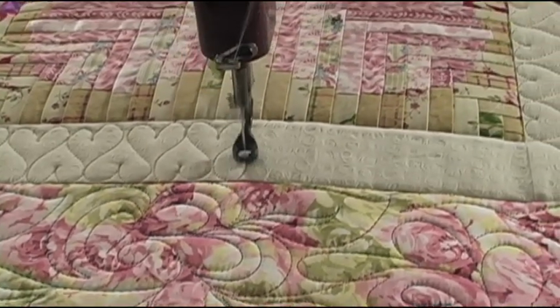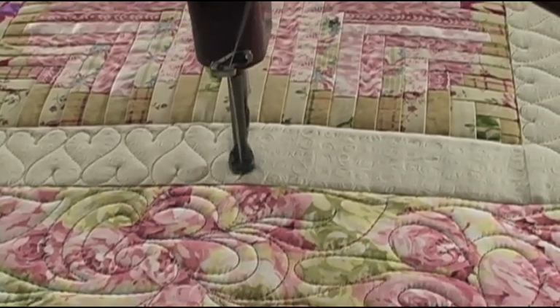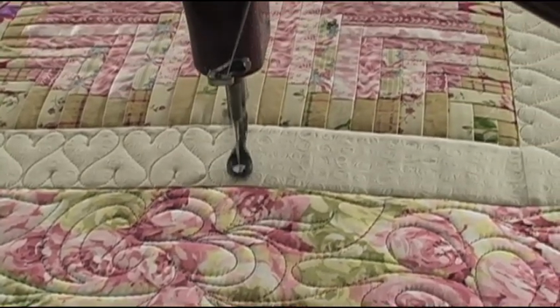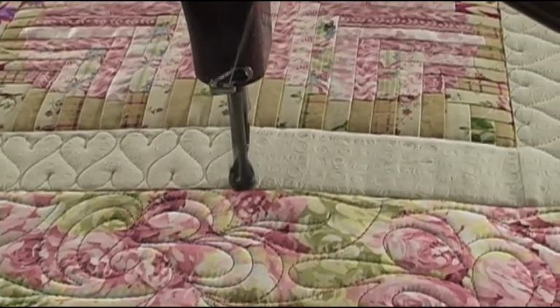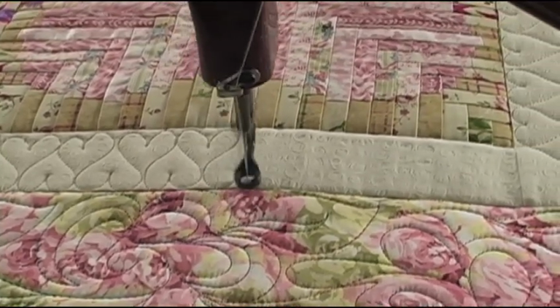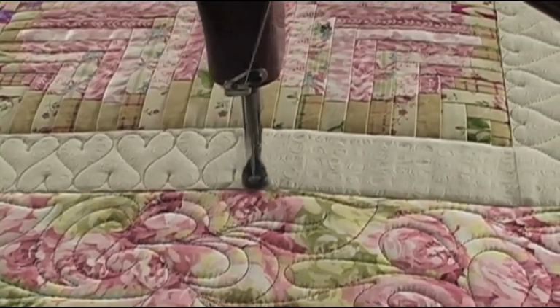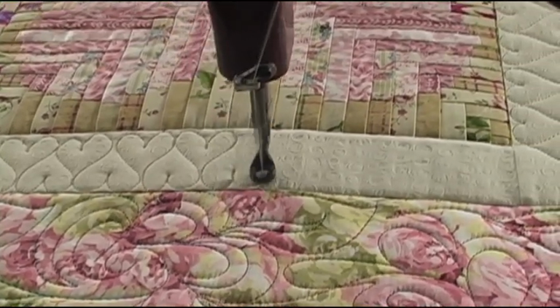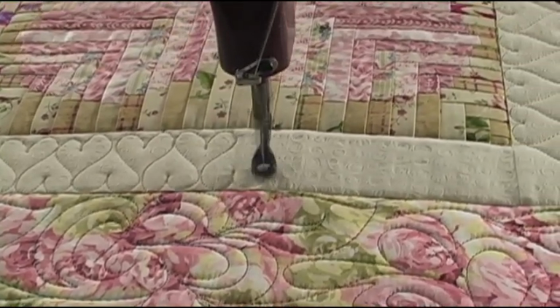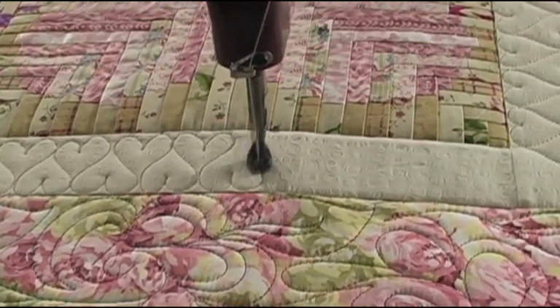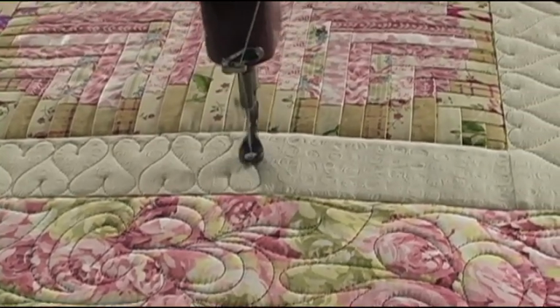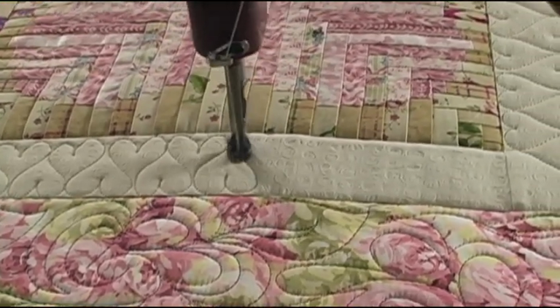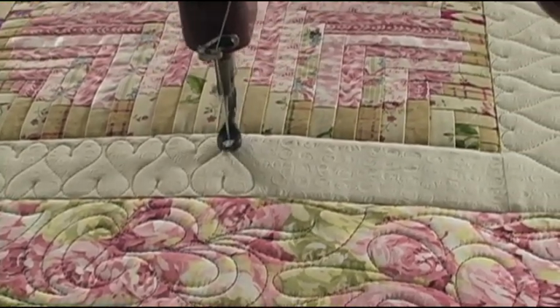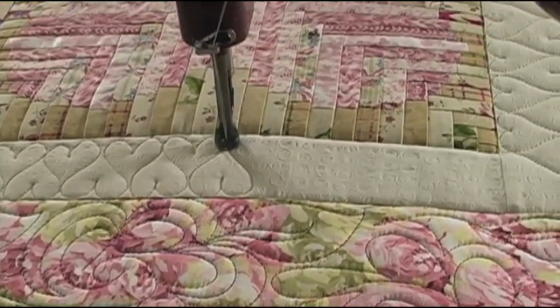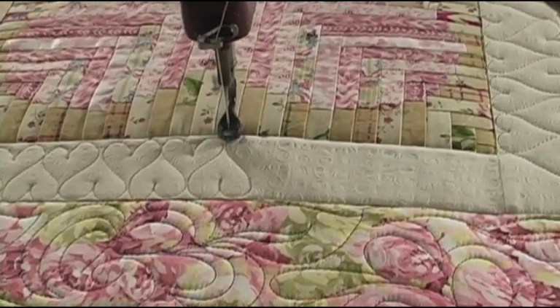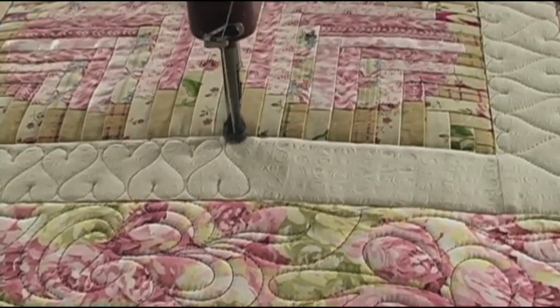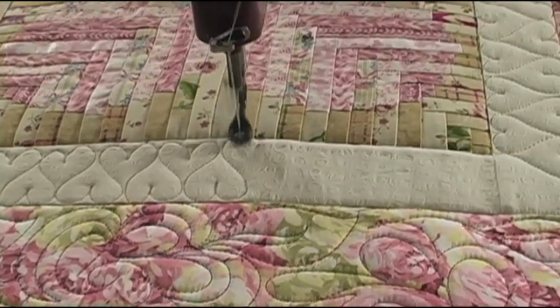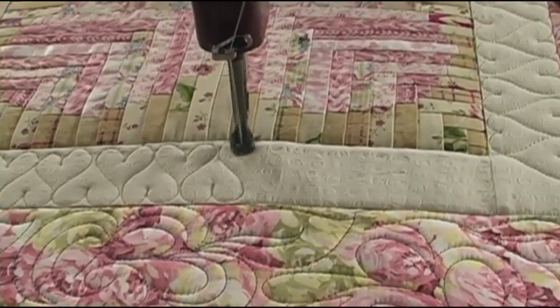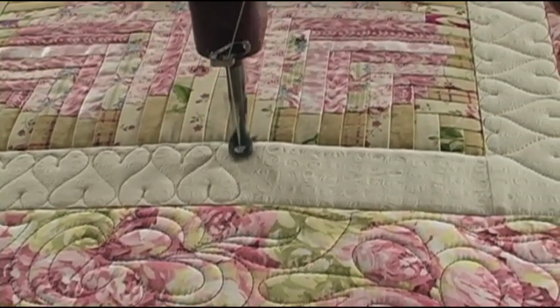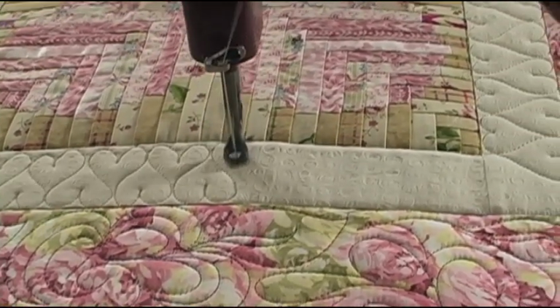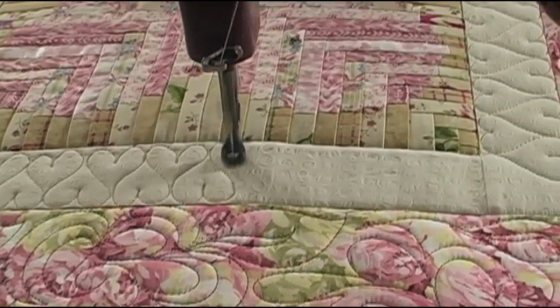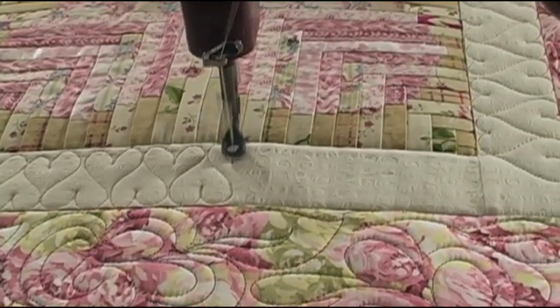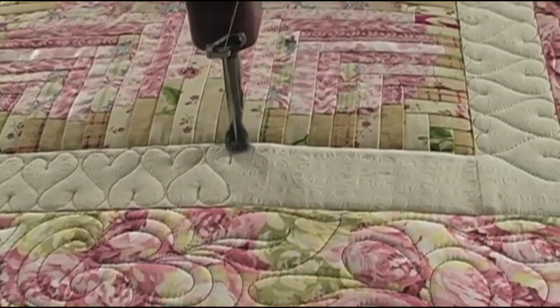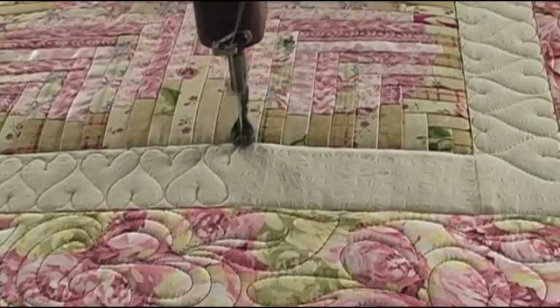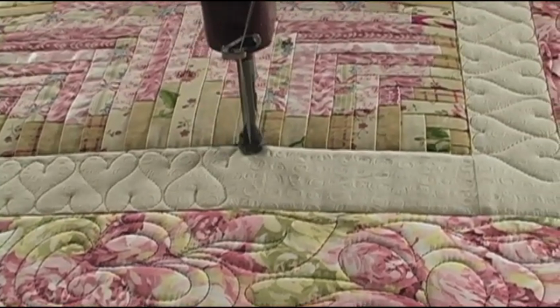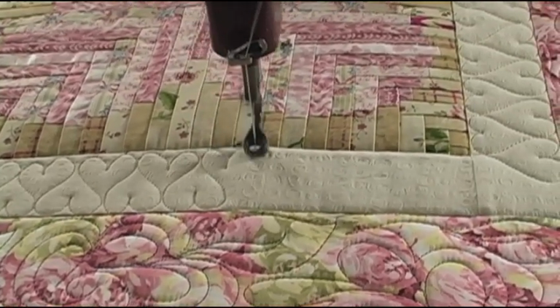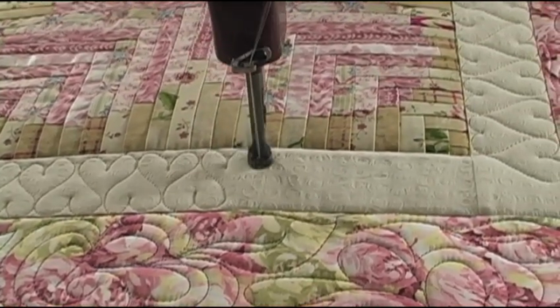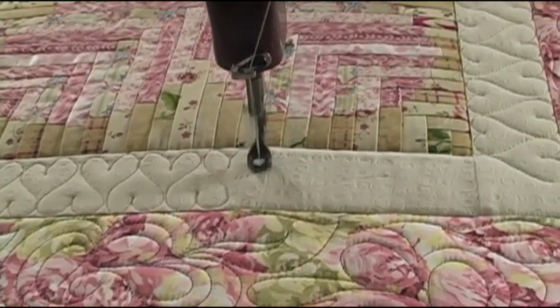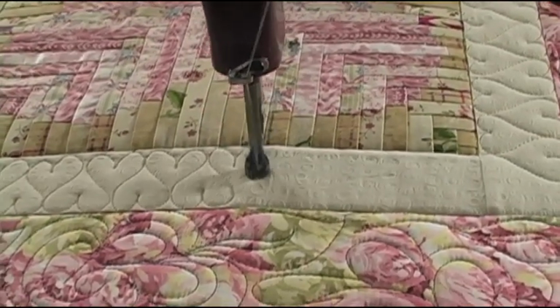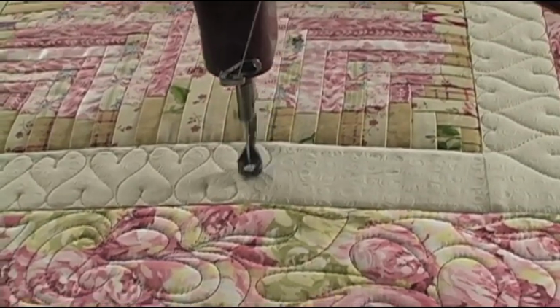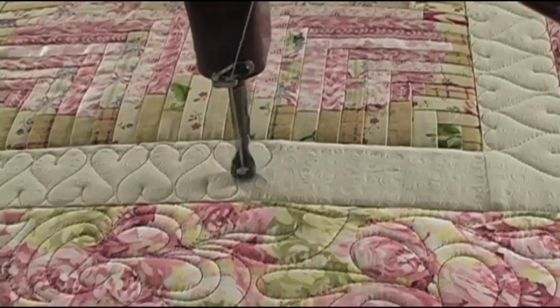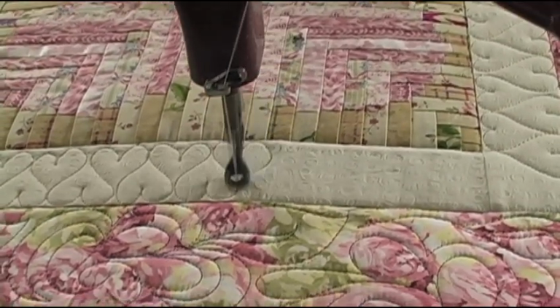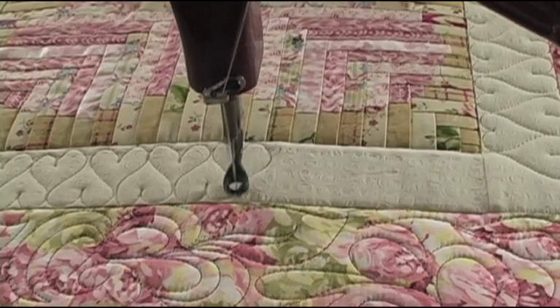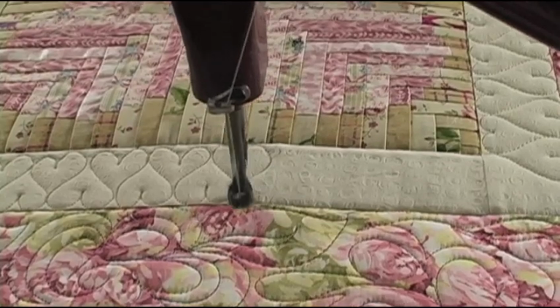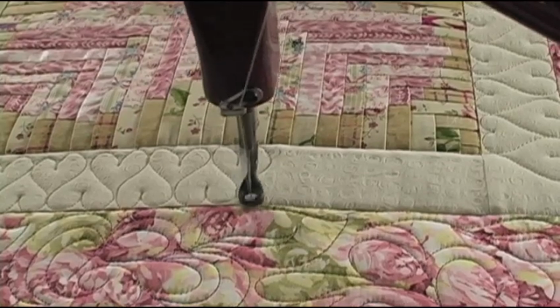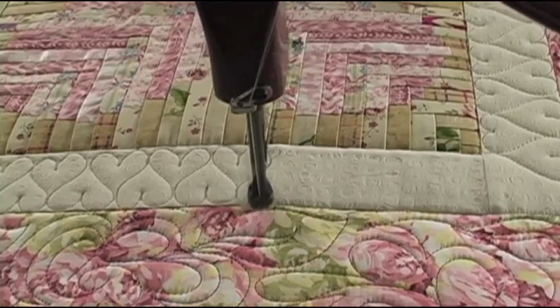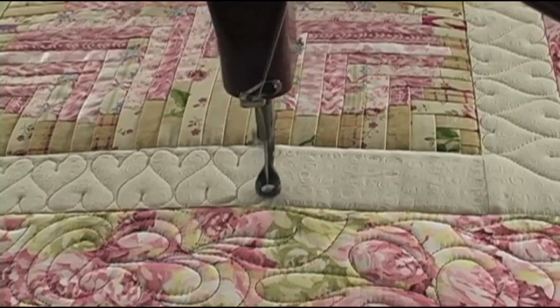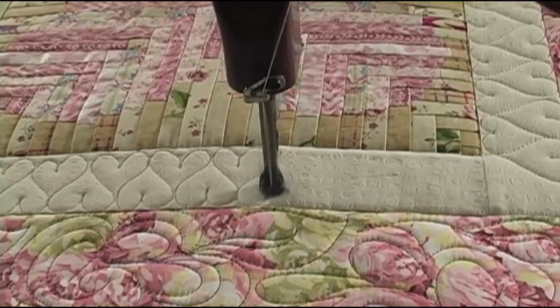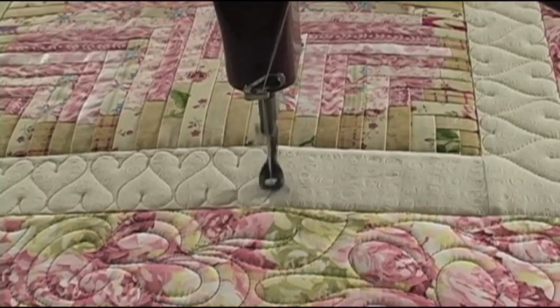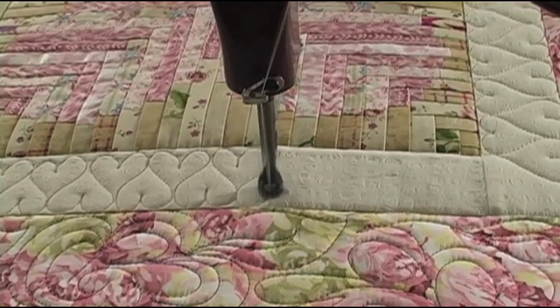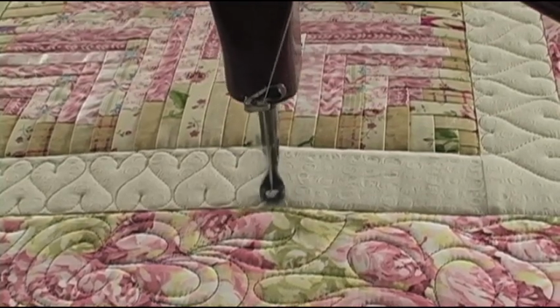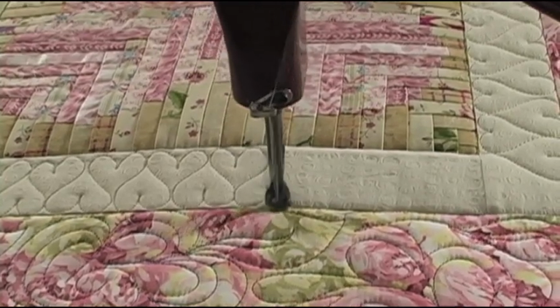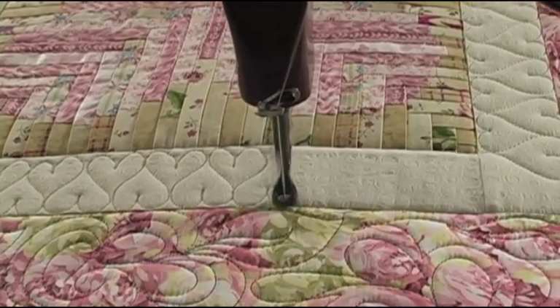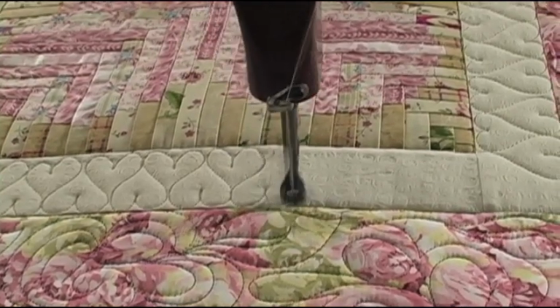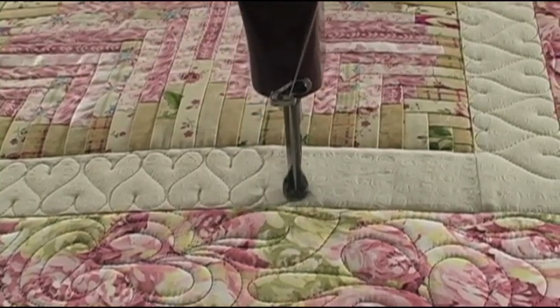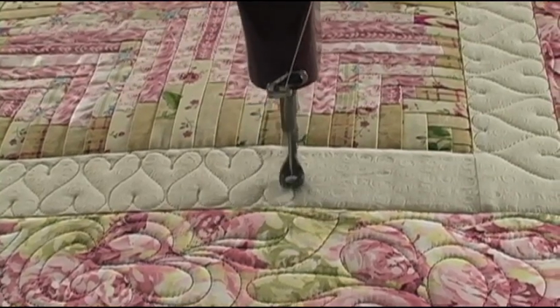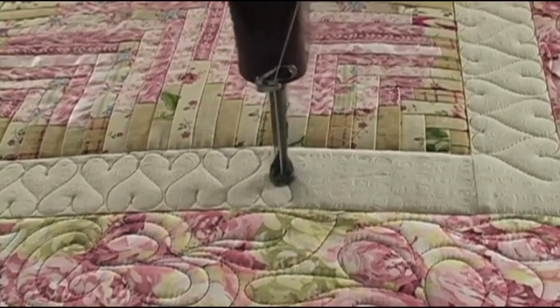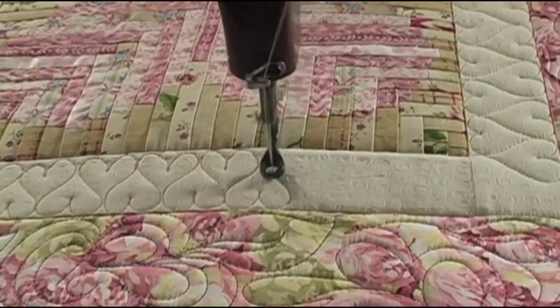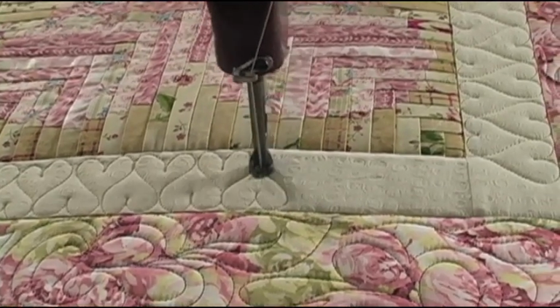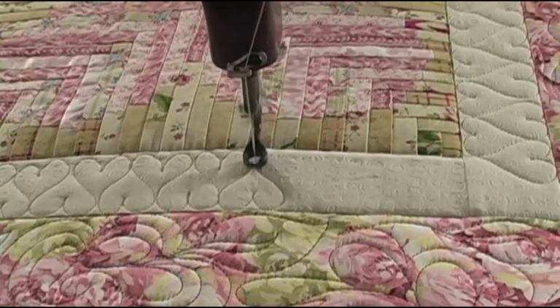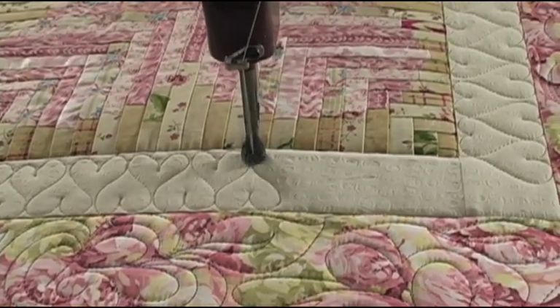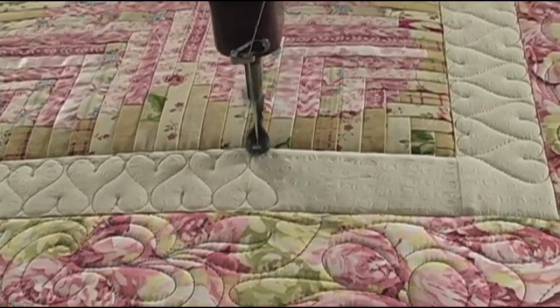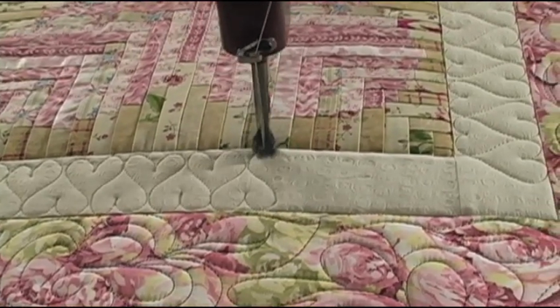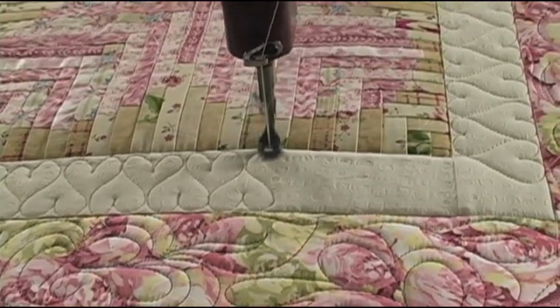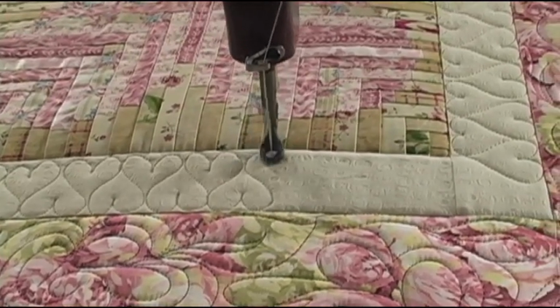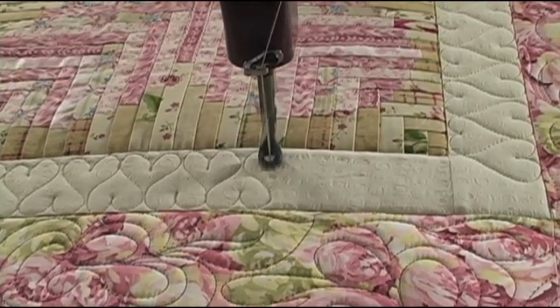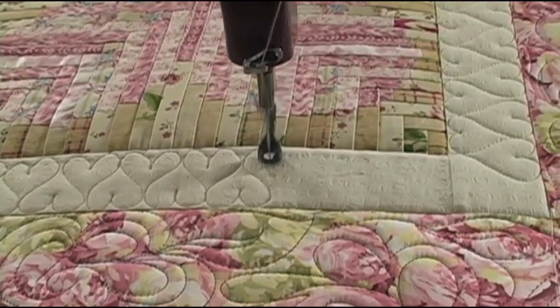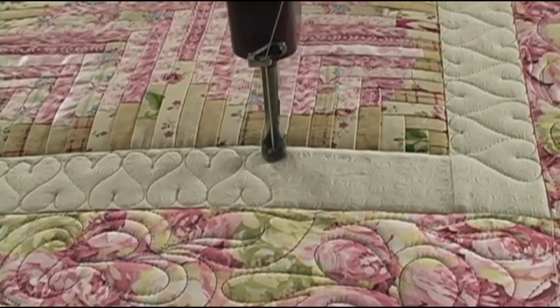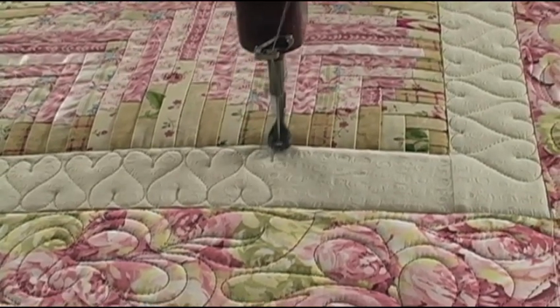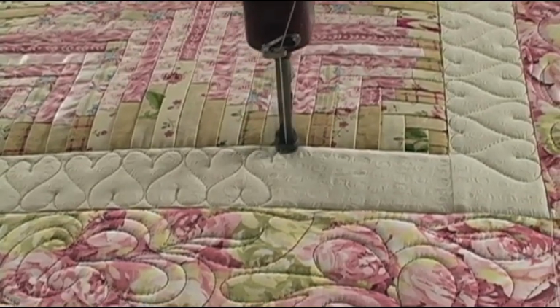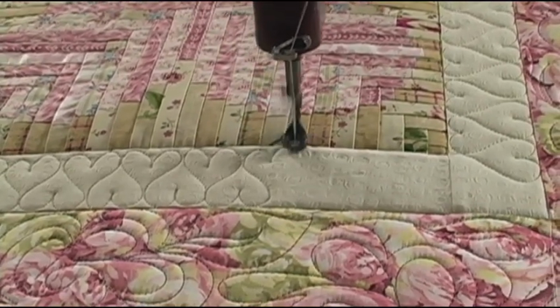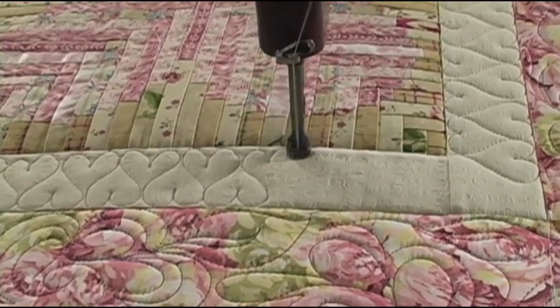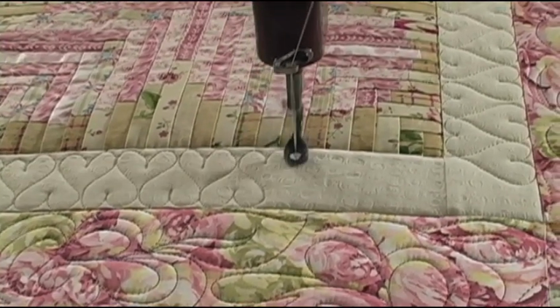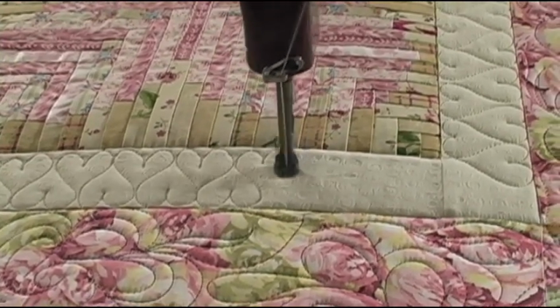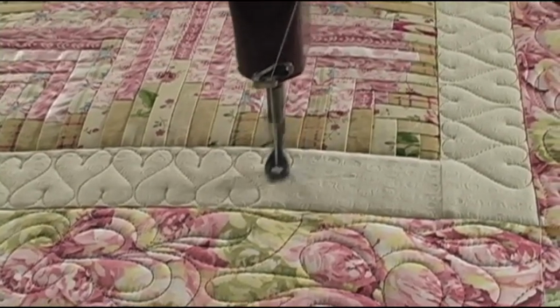You just swing over, touch the side of the last one, and make sure that you make the middle.